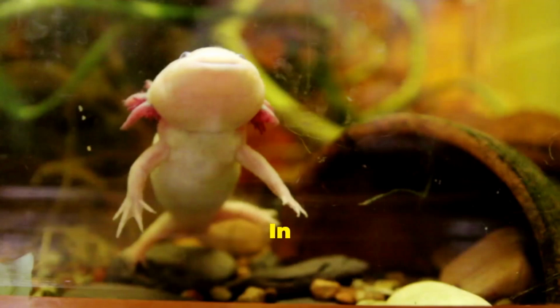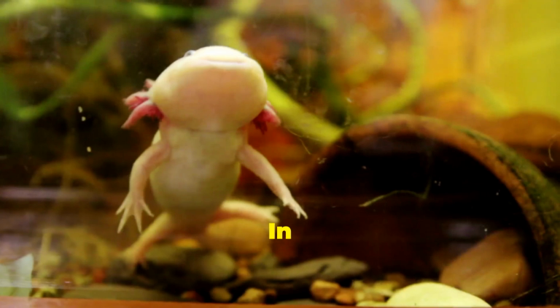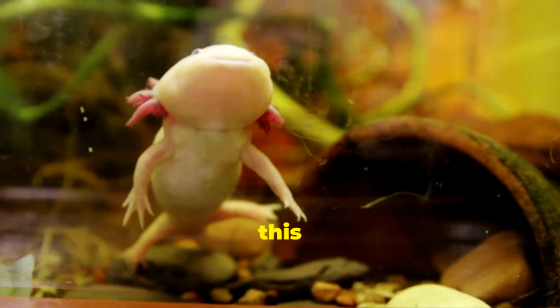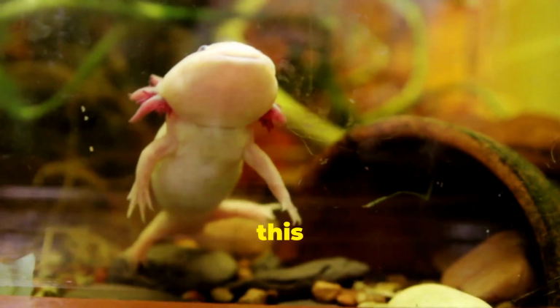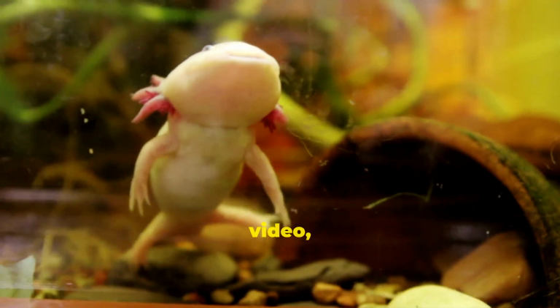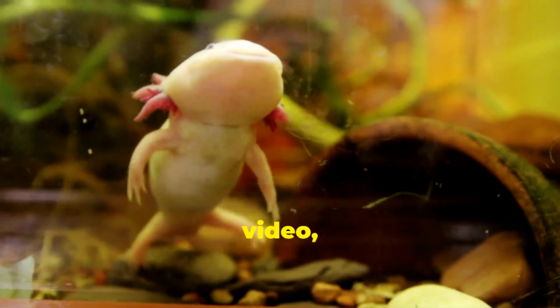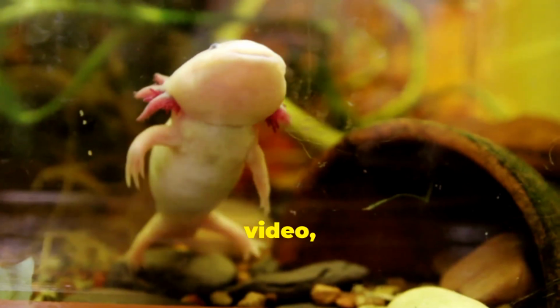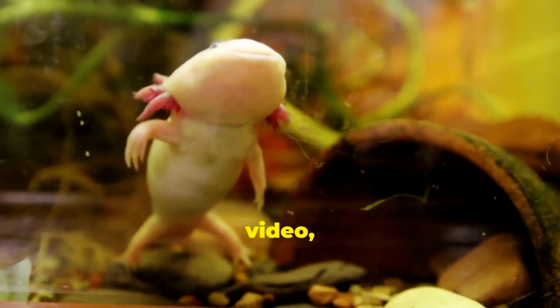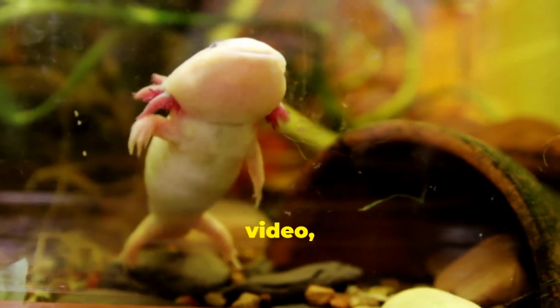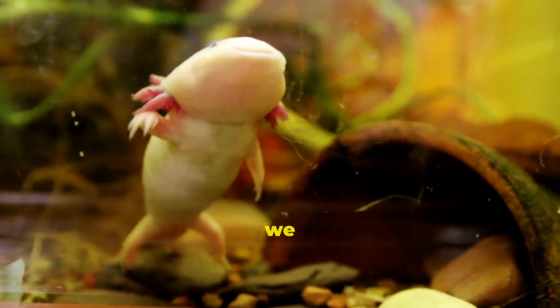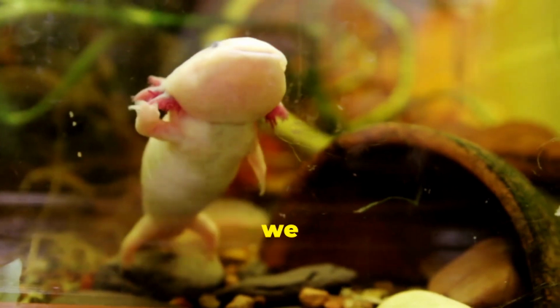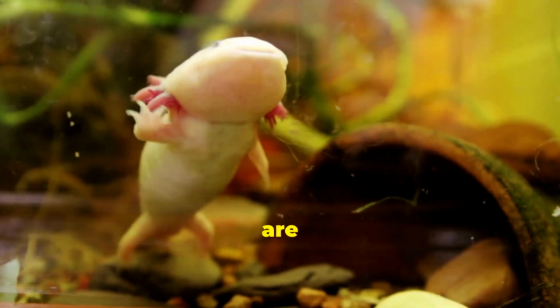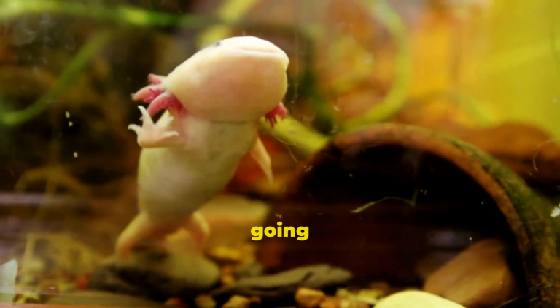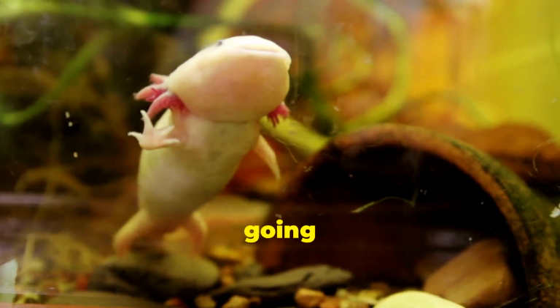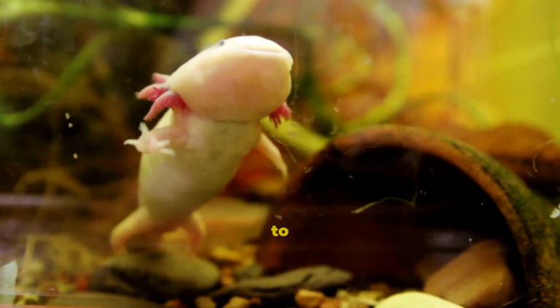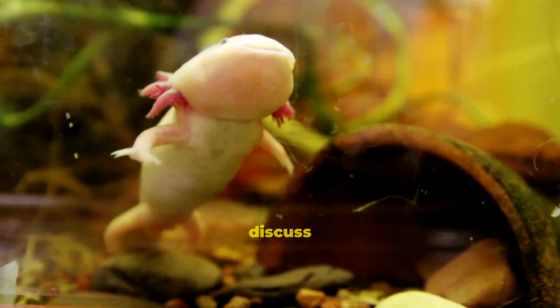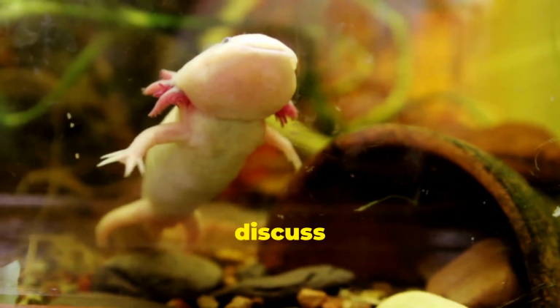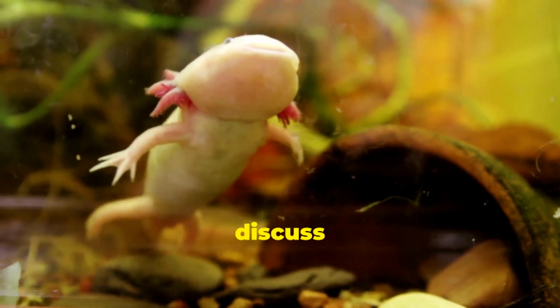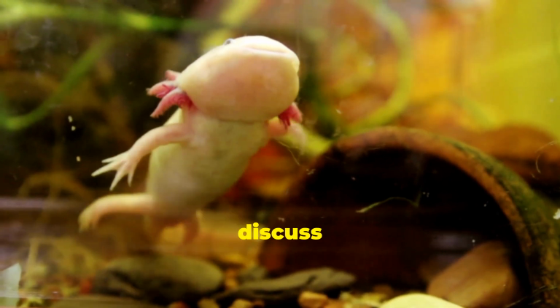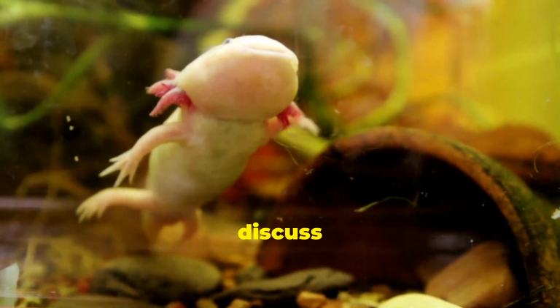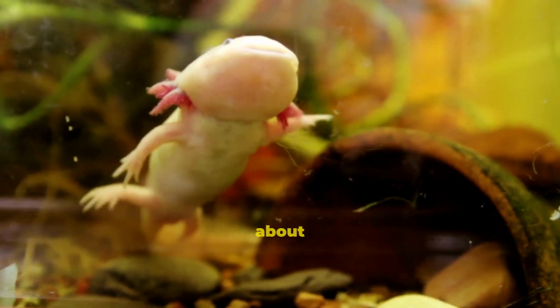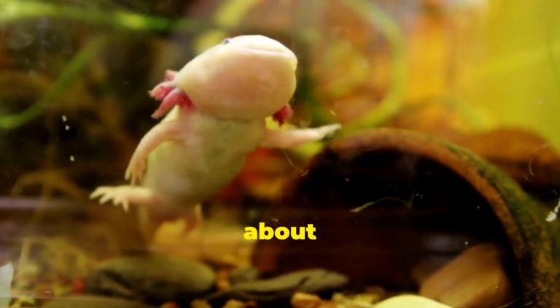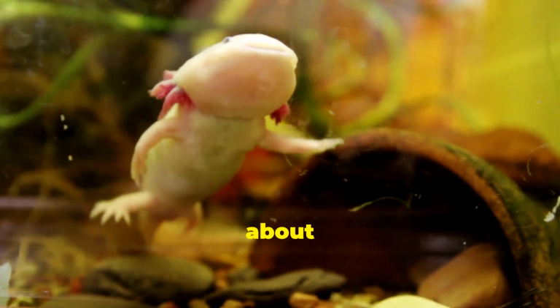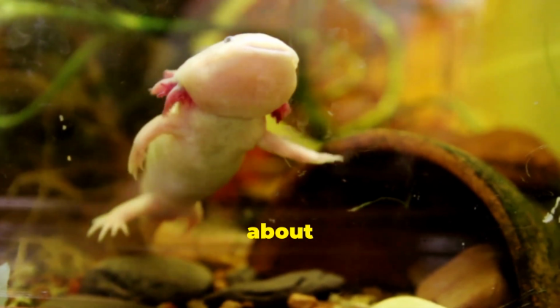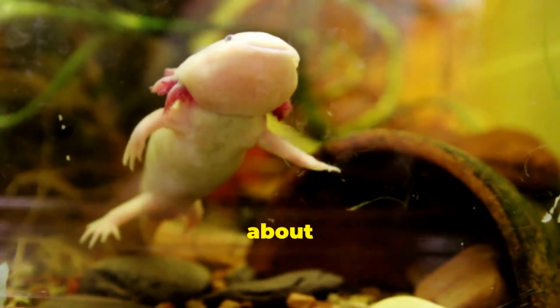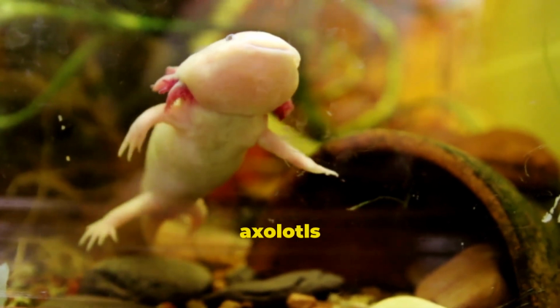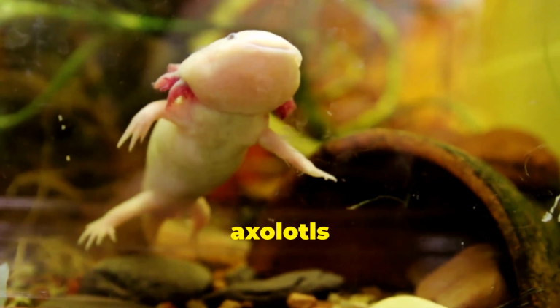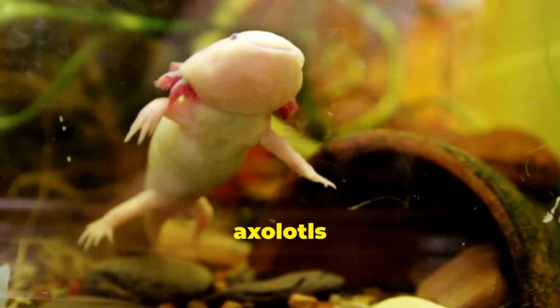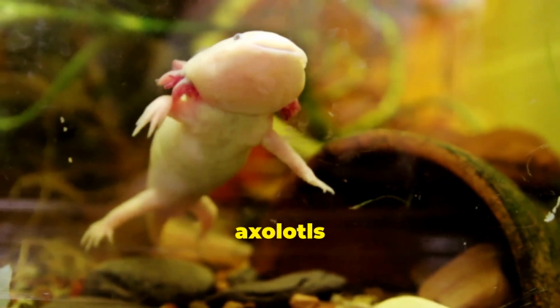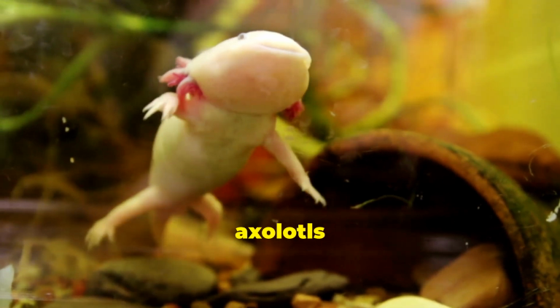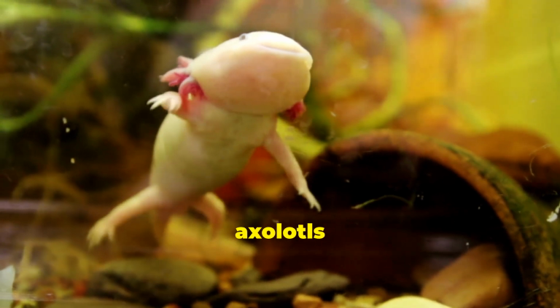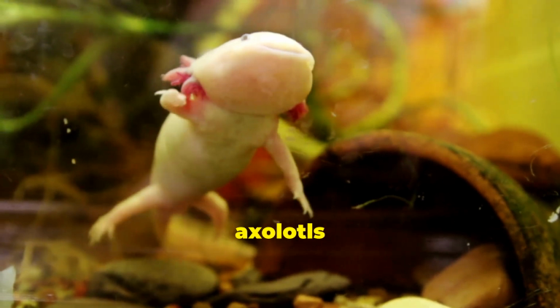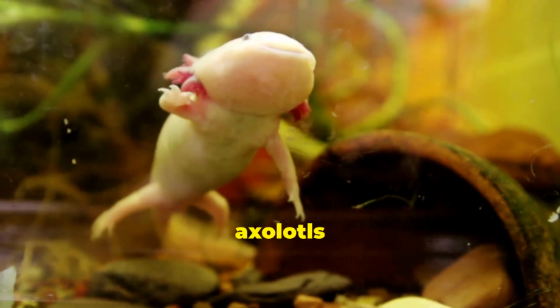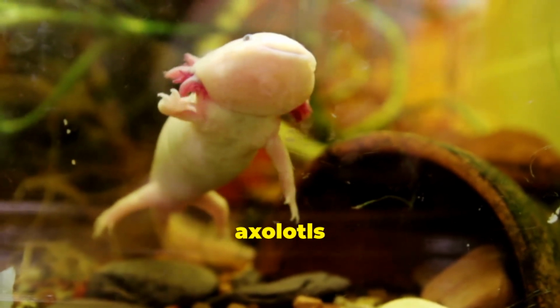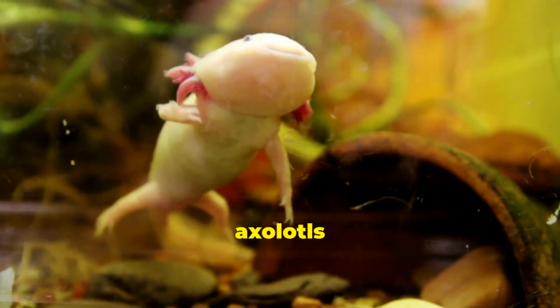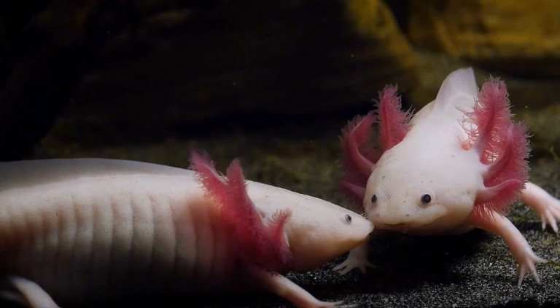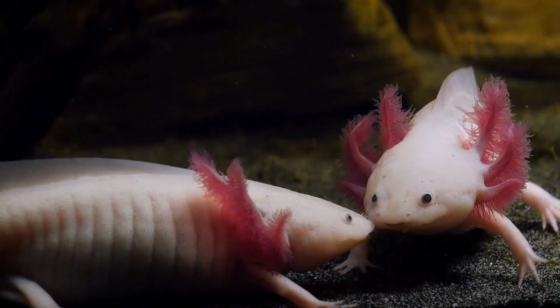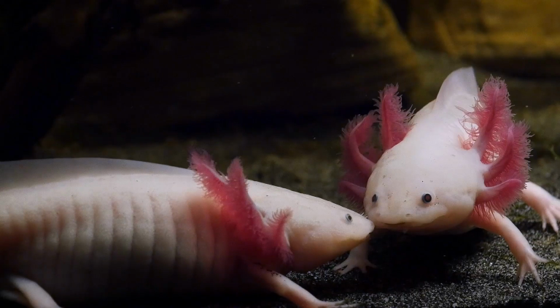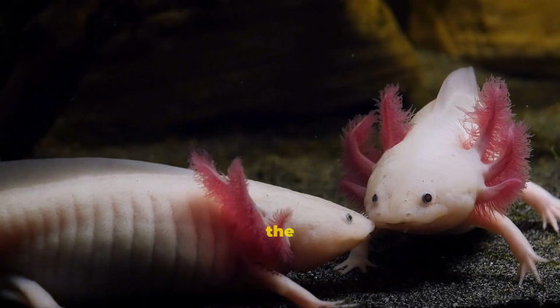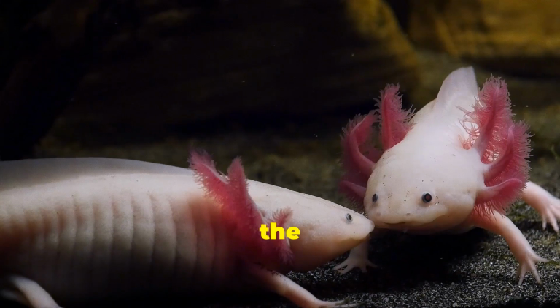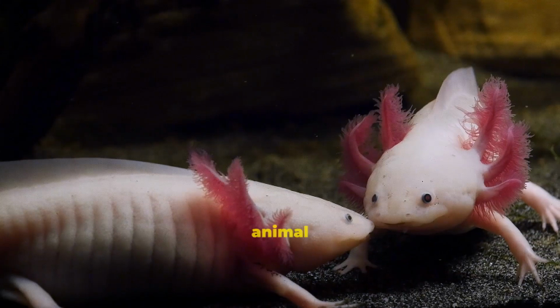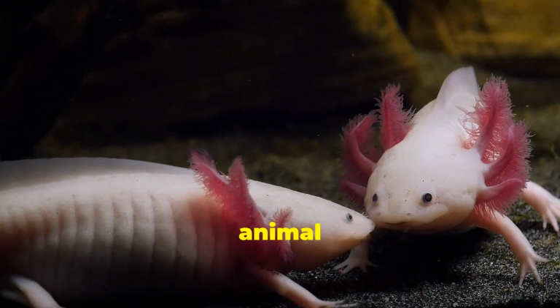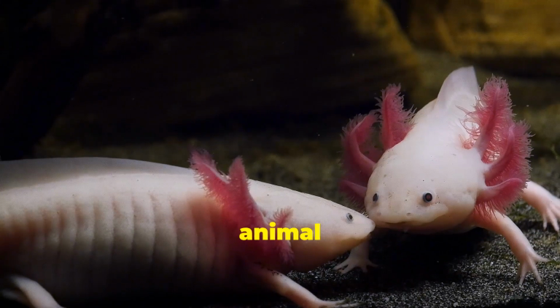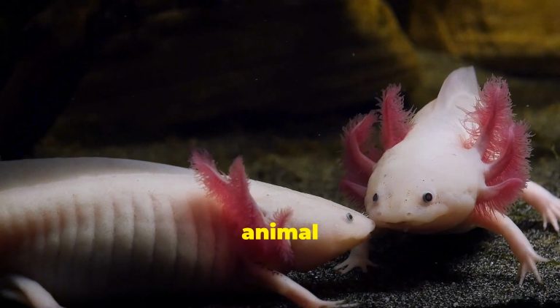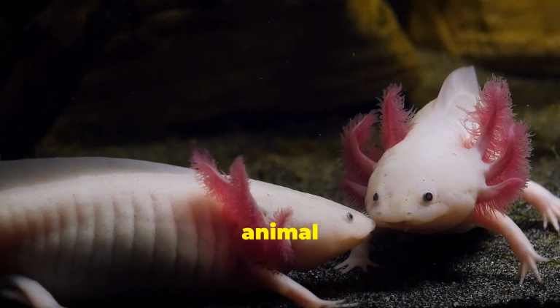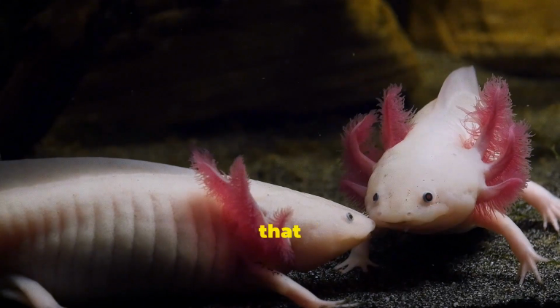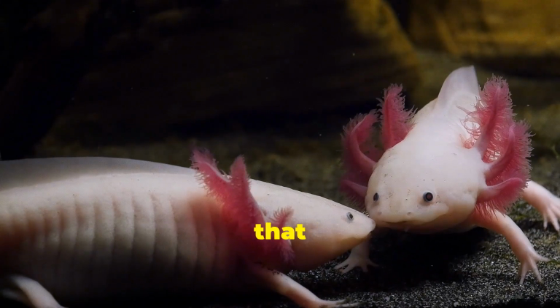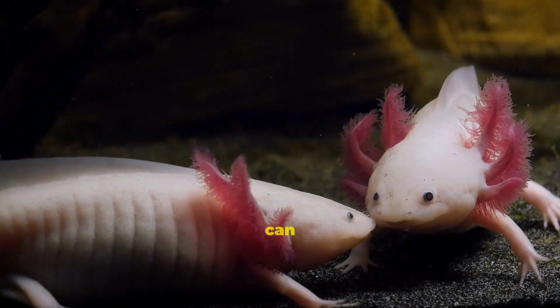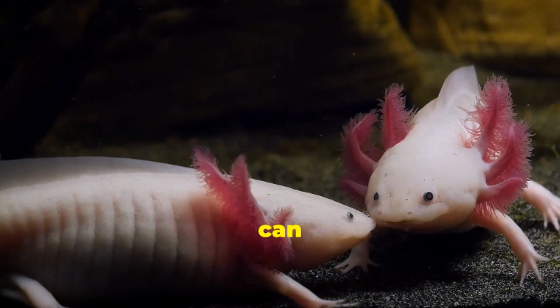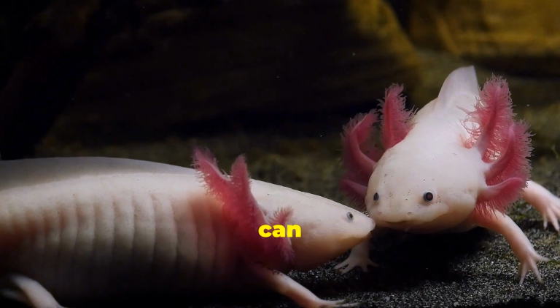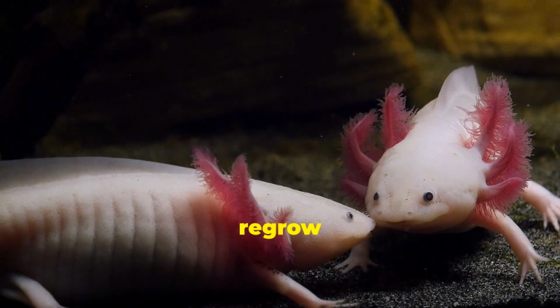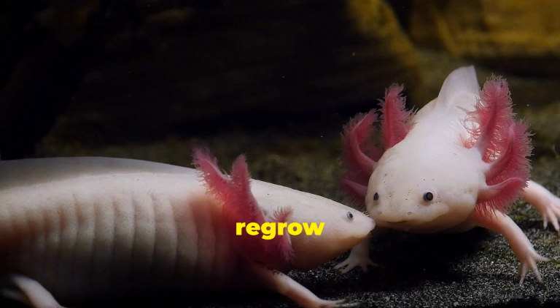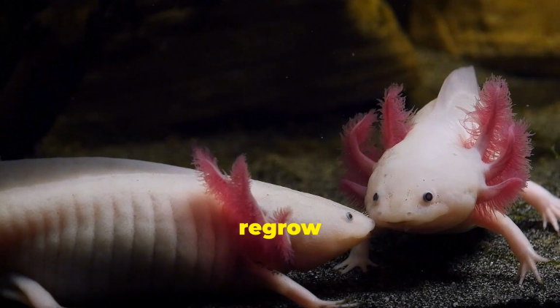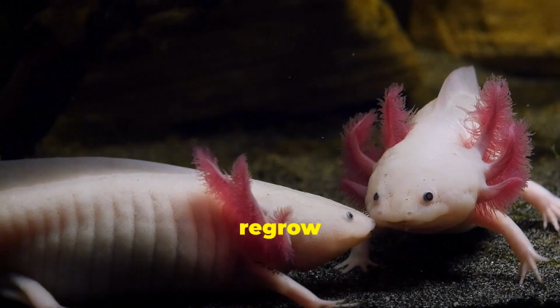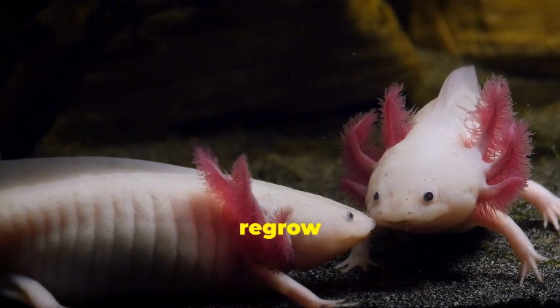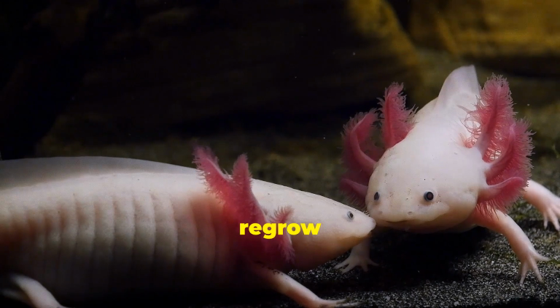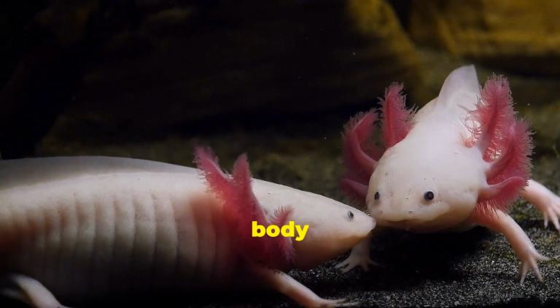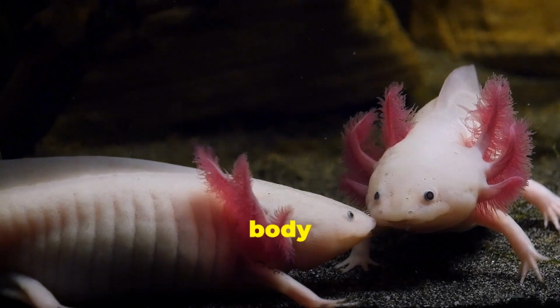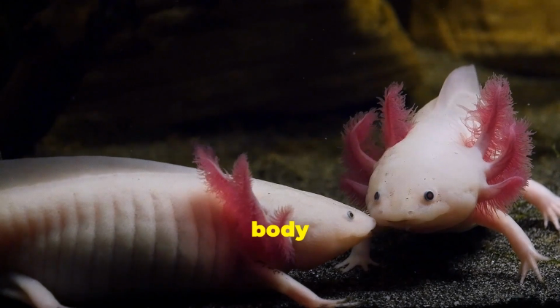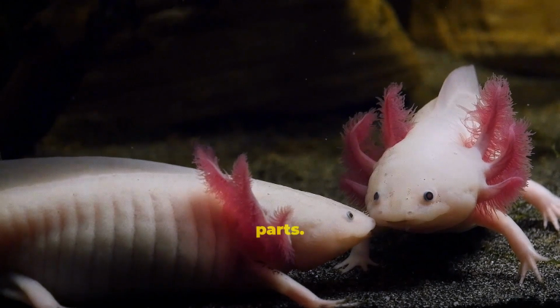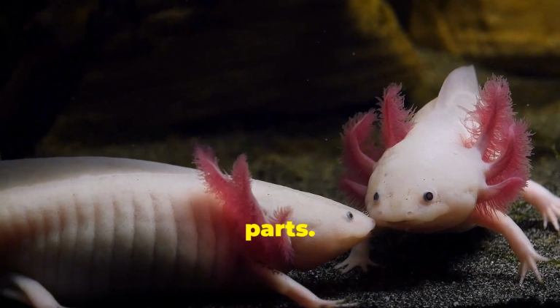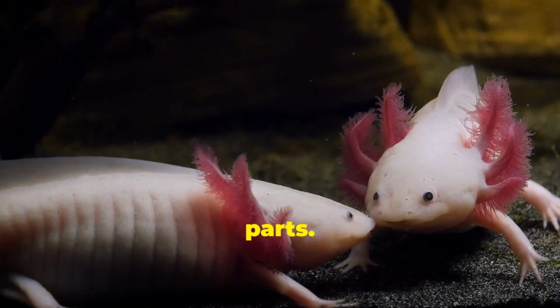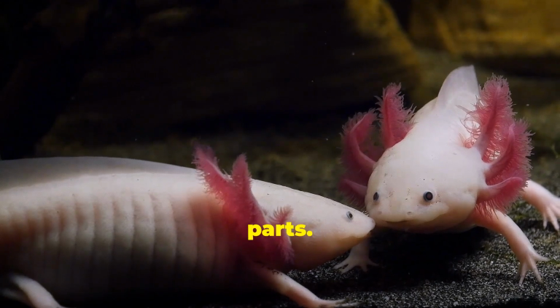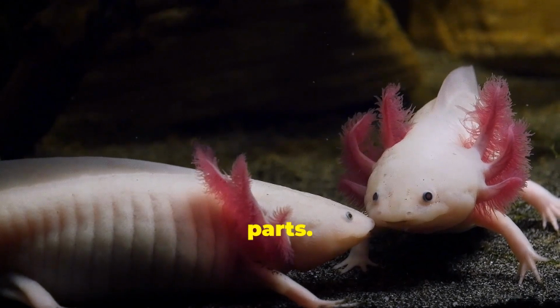In this video, we are going to discuss about axolotls, the animal that can regrow body parts.